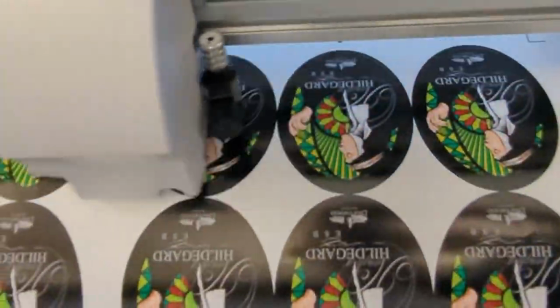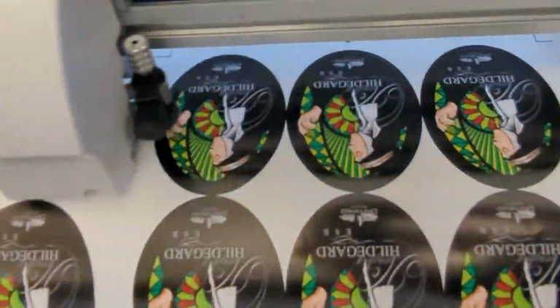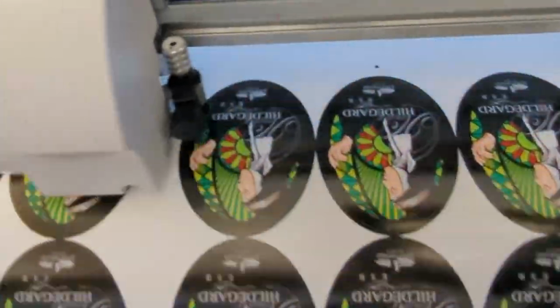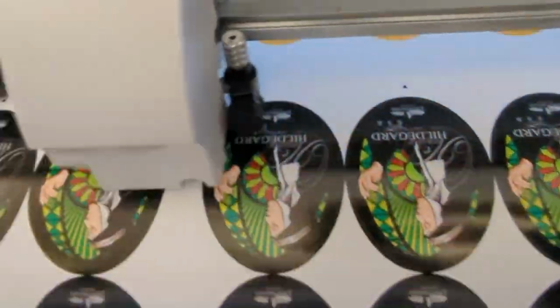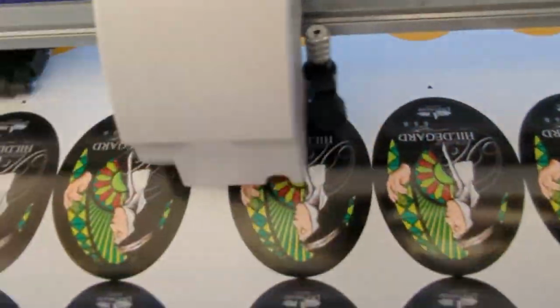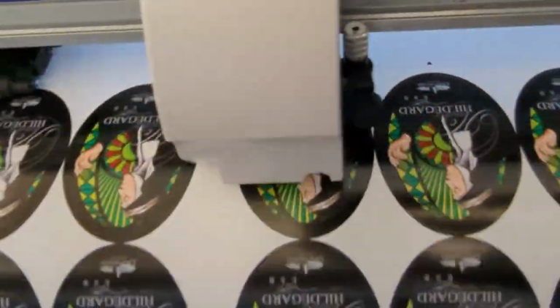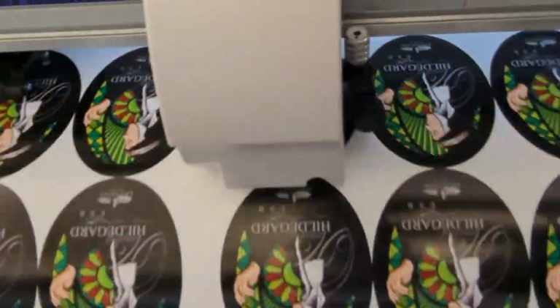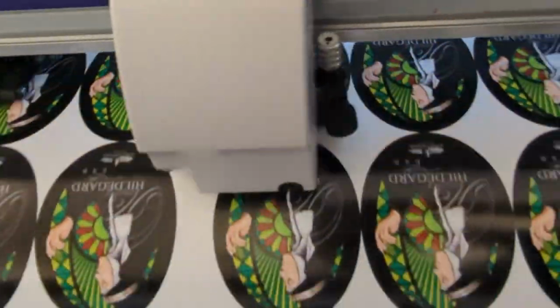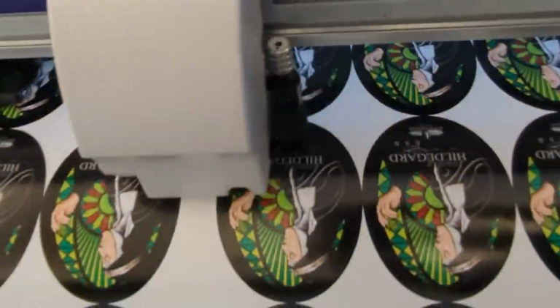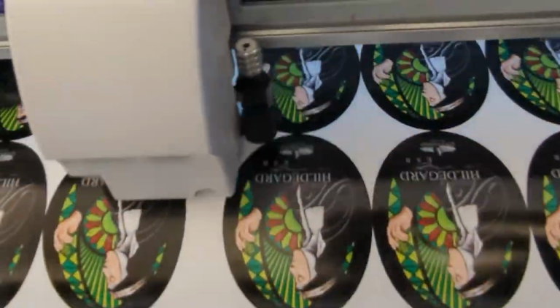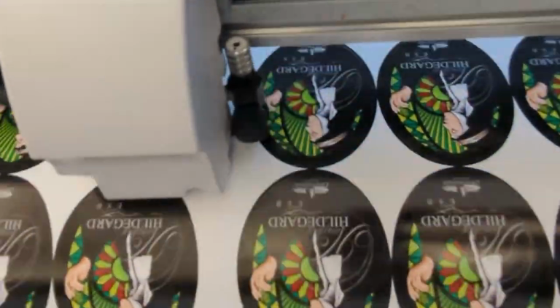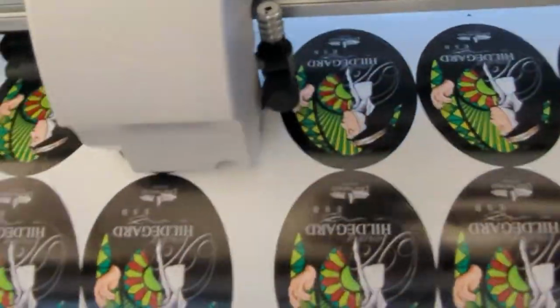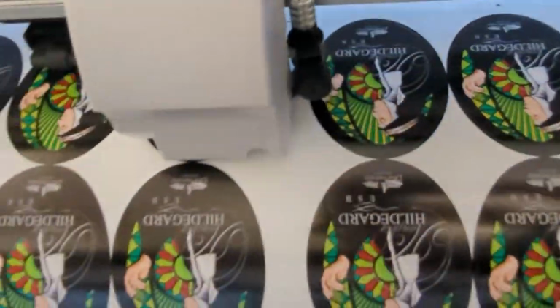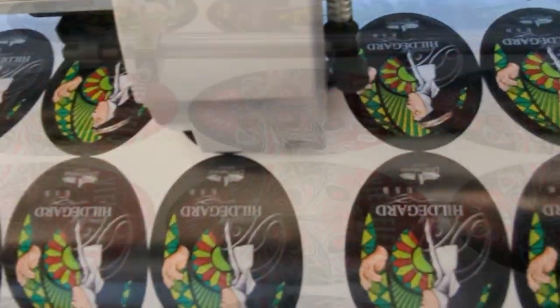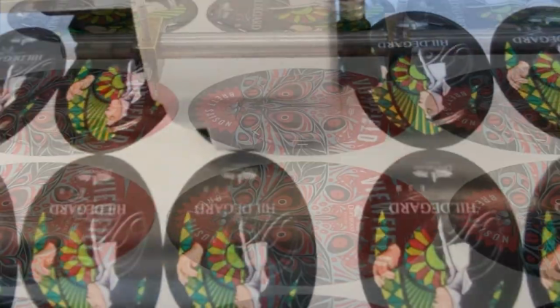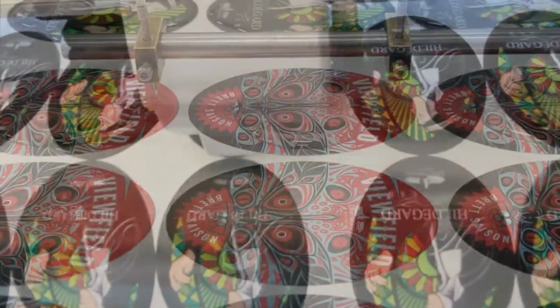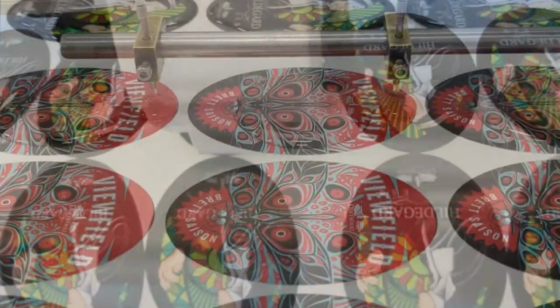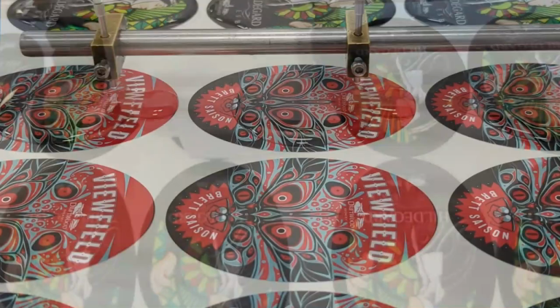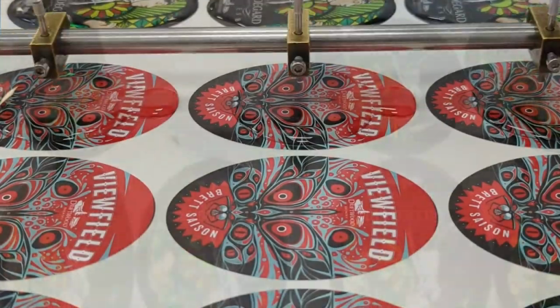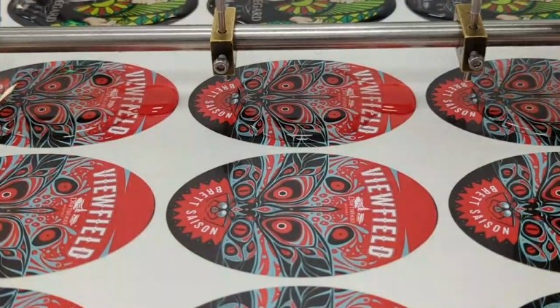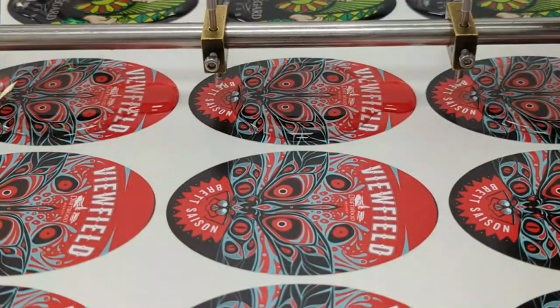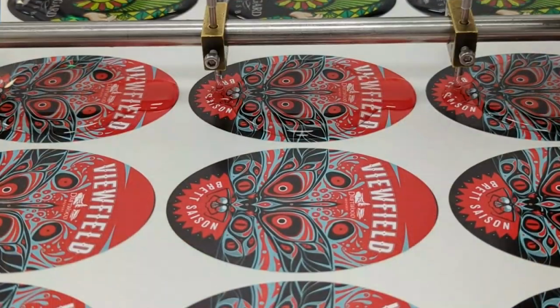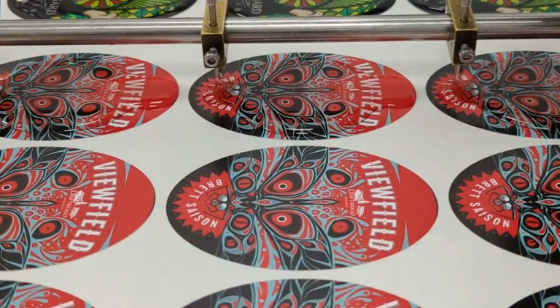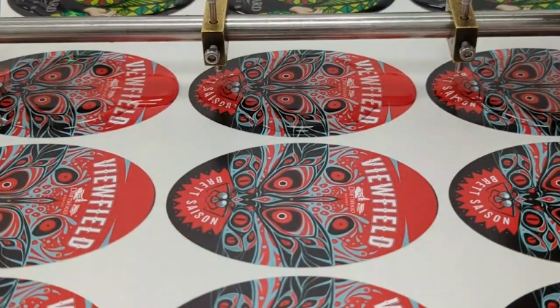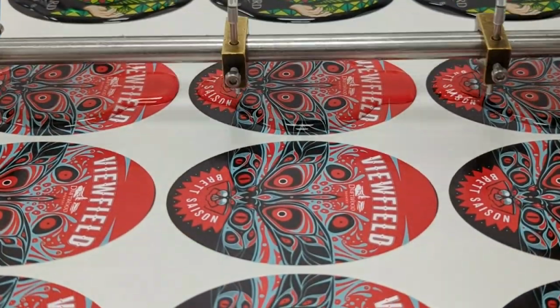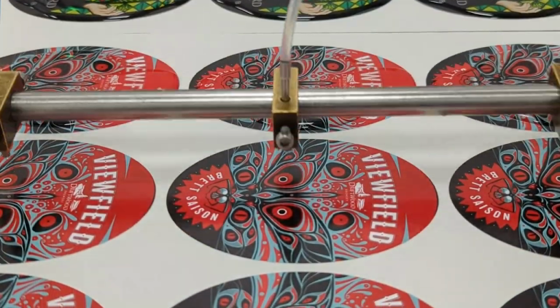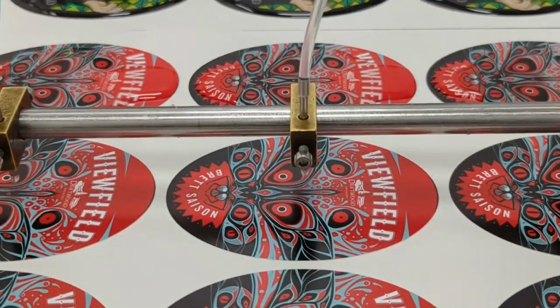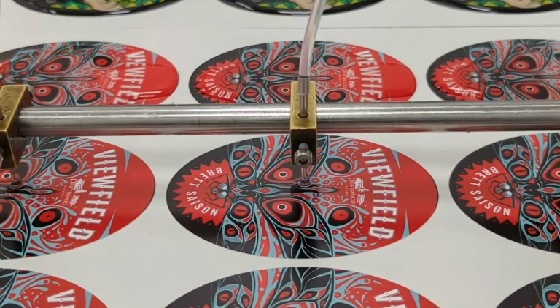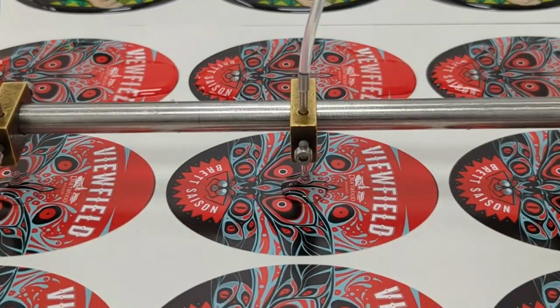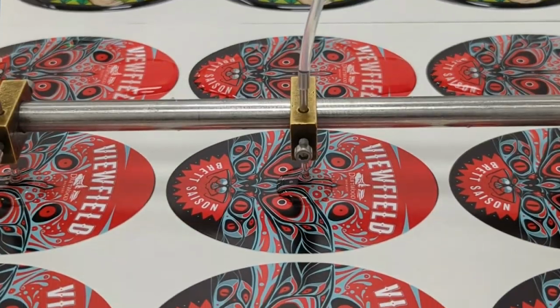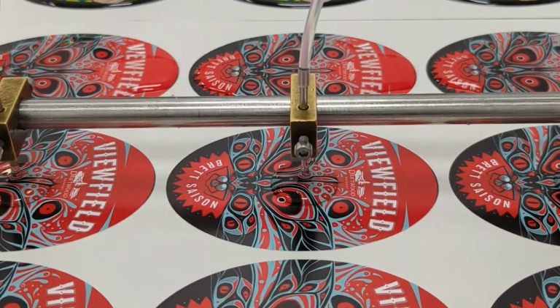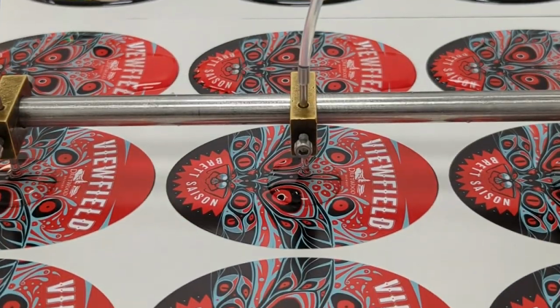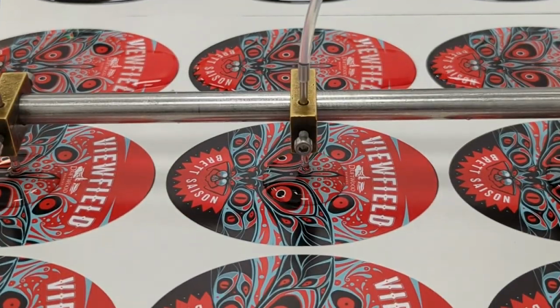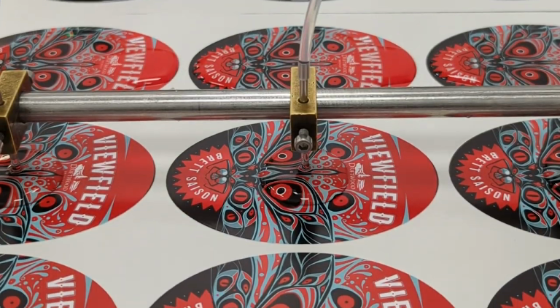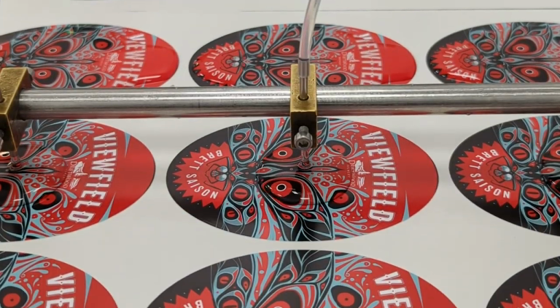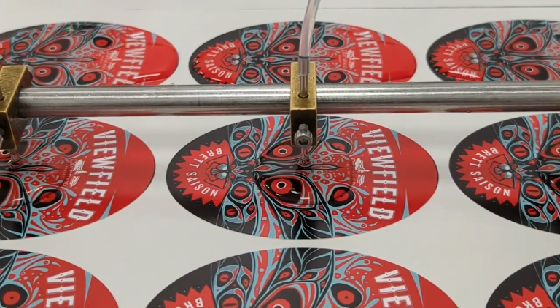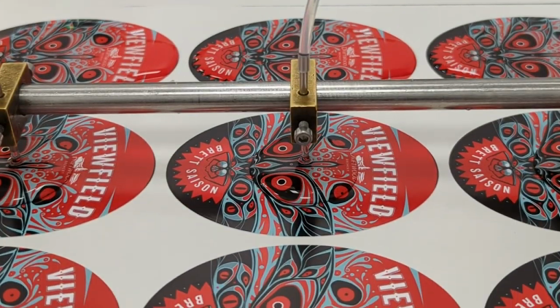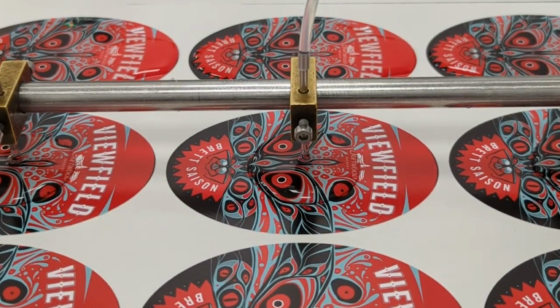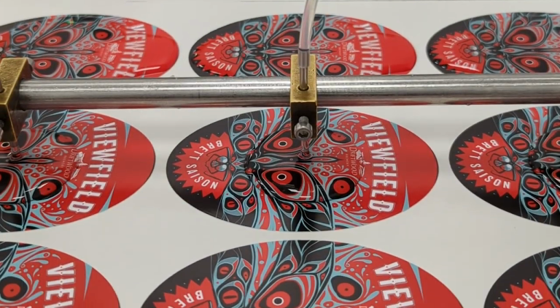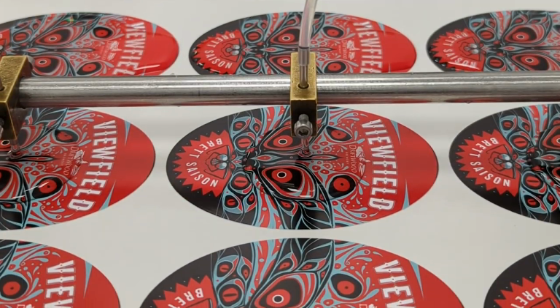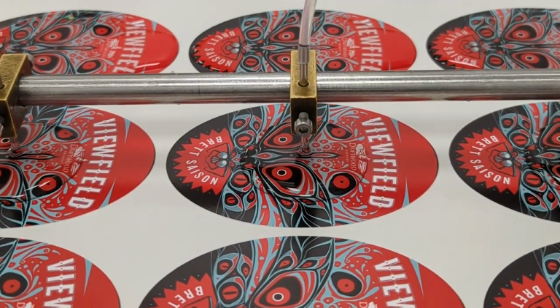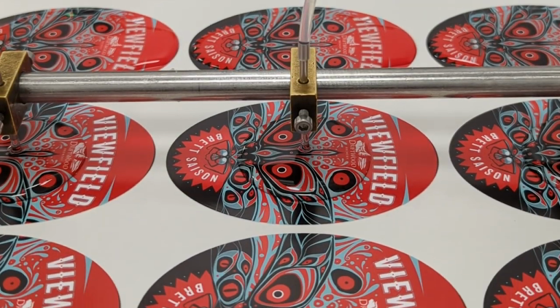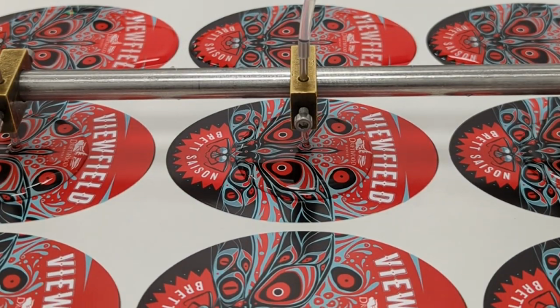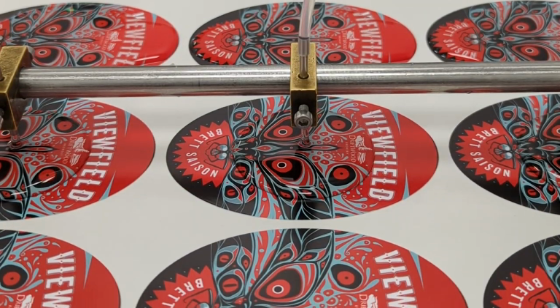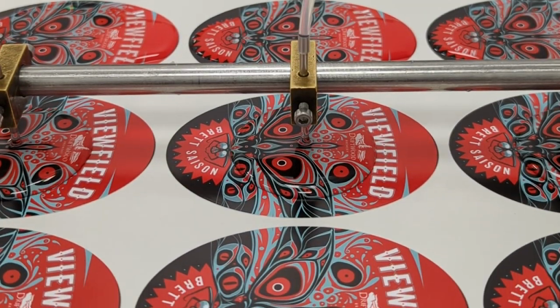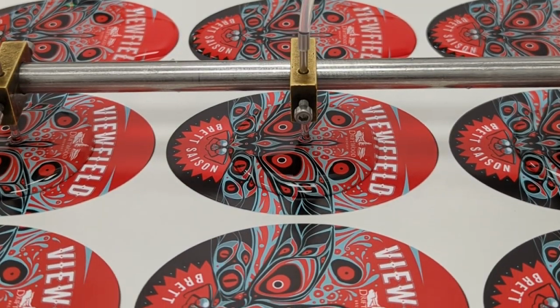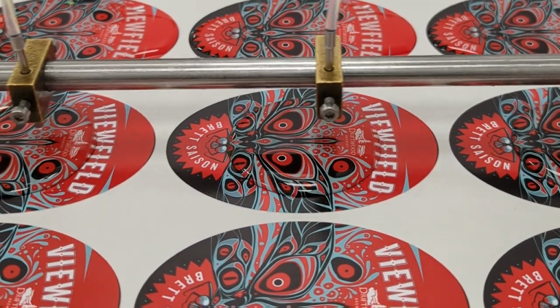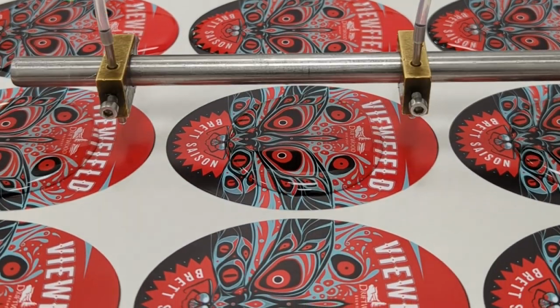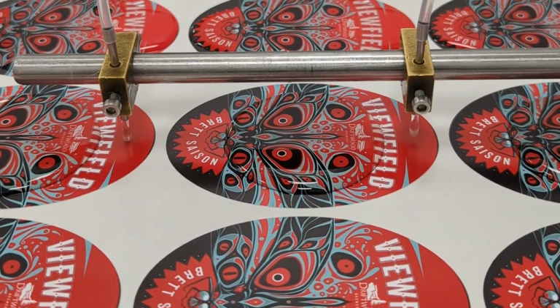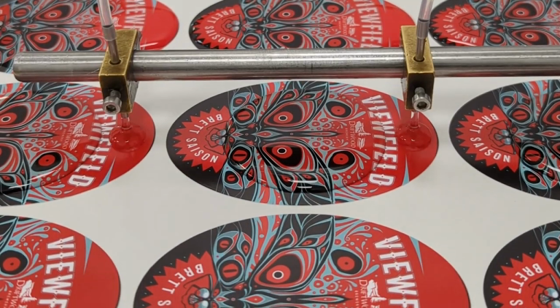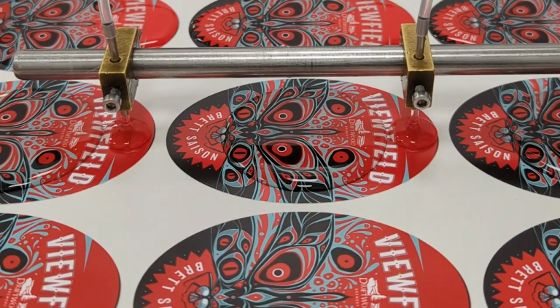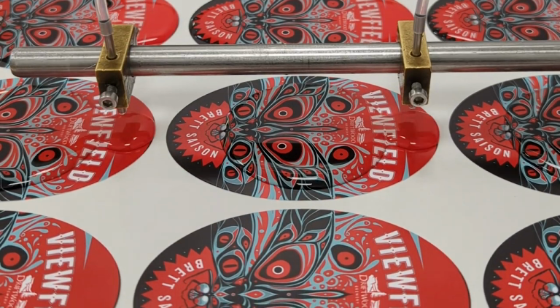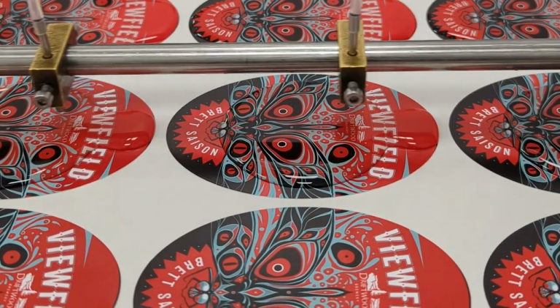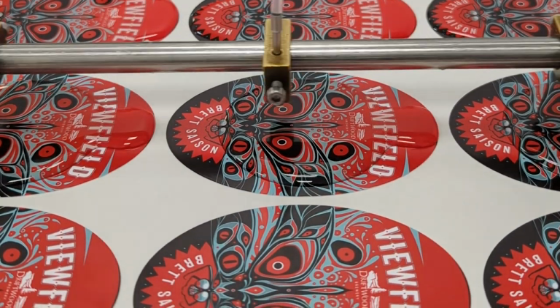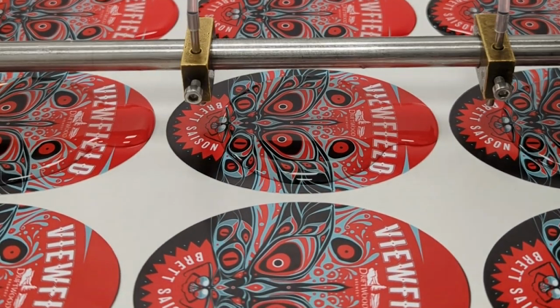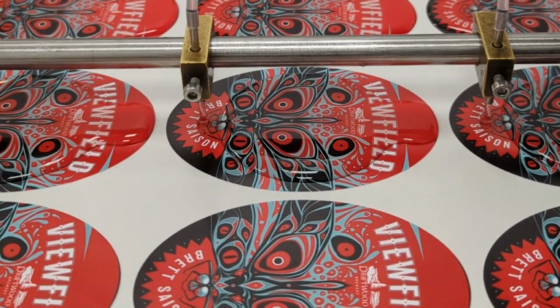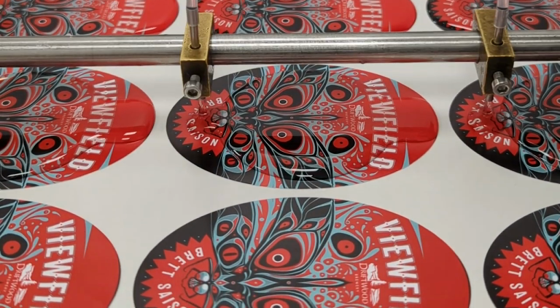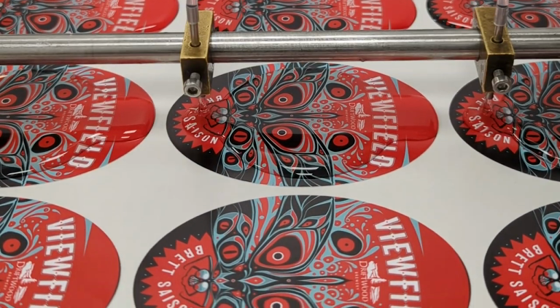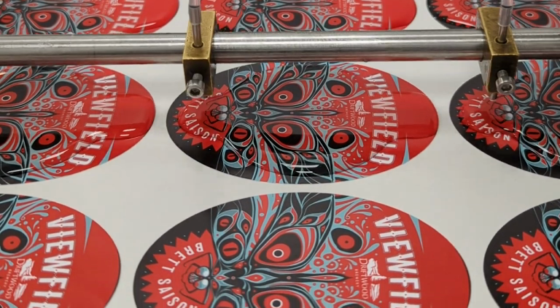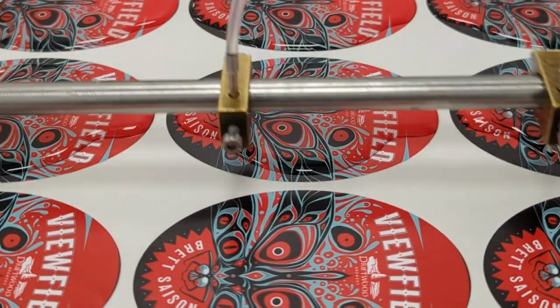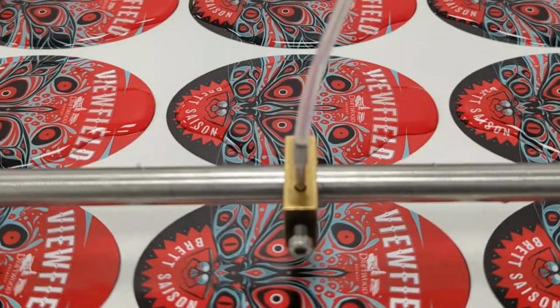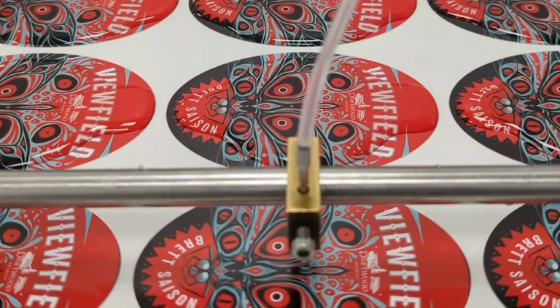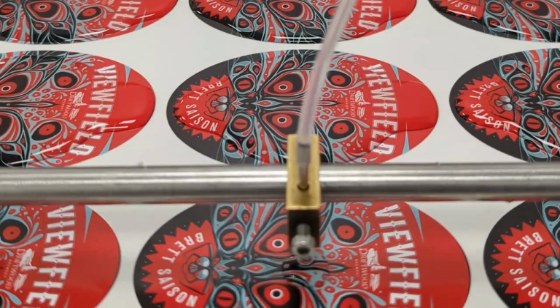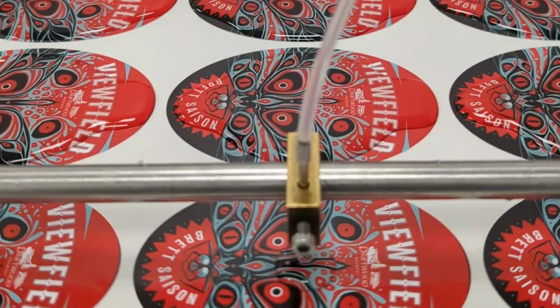Once they're printed and cut into sheets, we pour a special coating over each one to give them that three-dimensional domed shape.